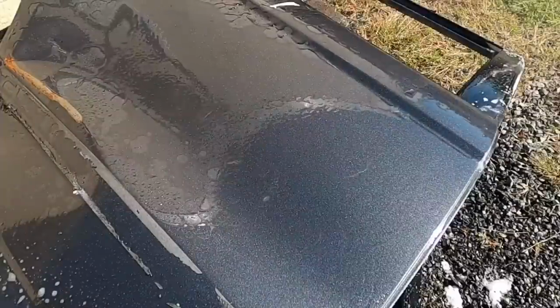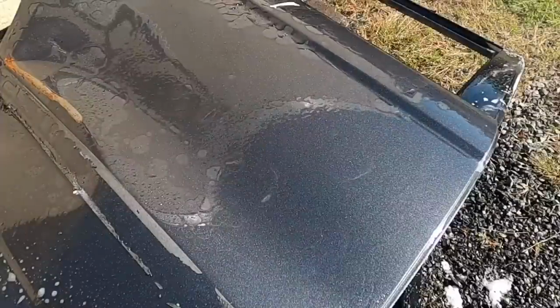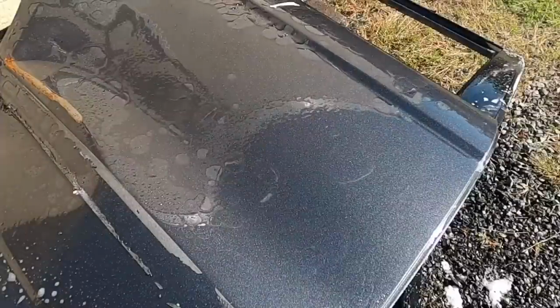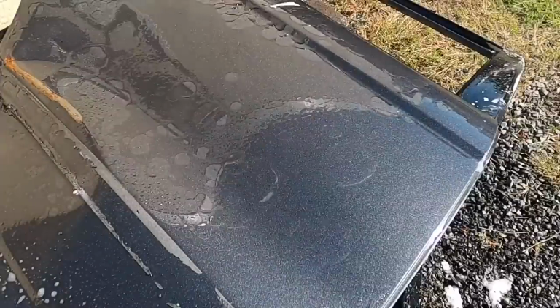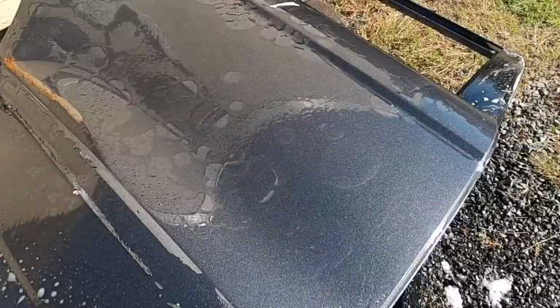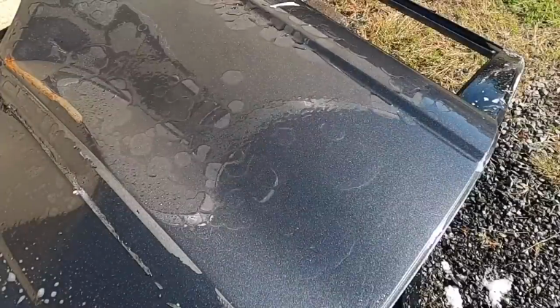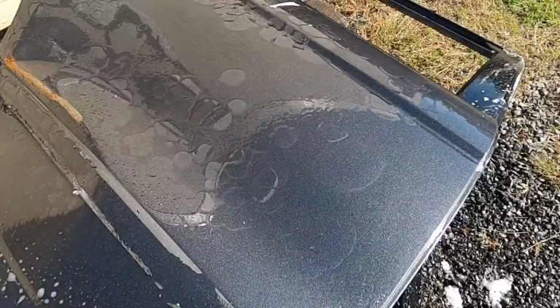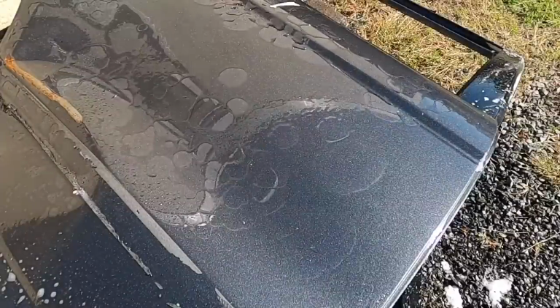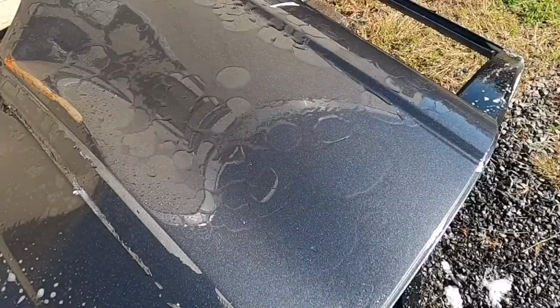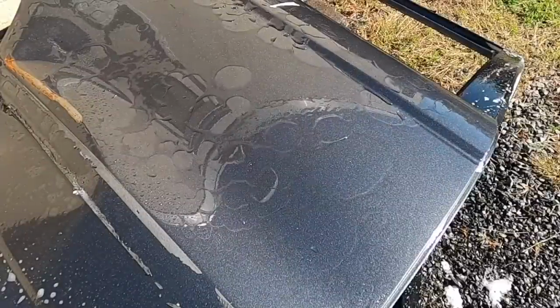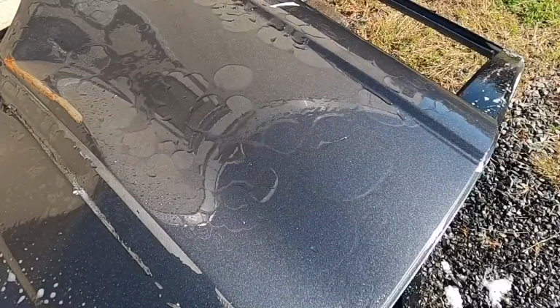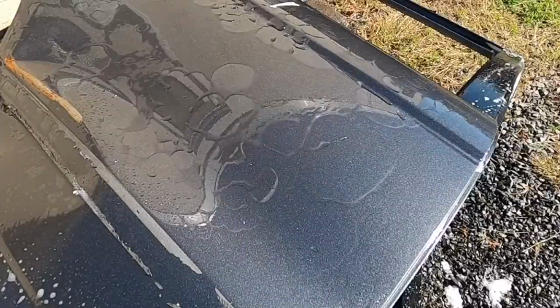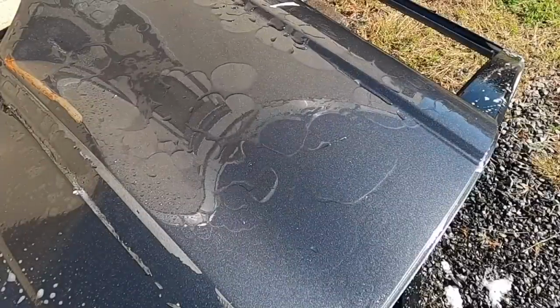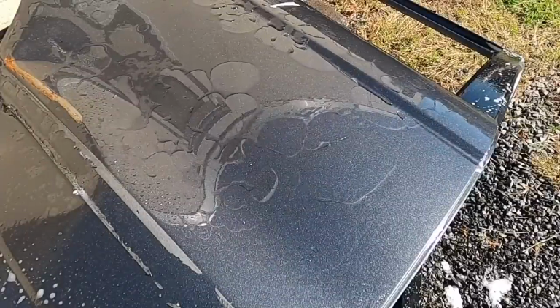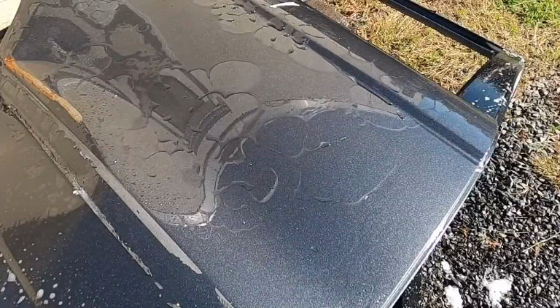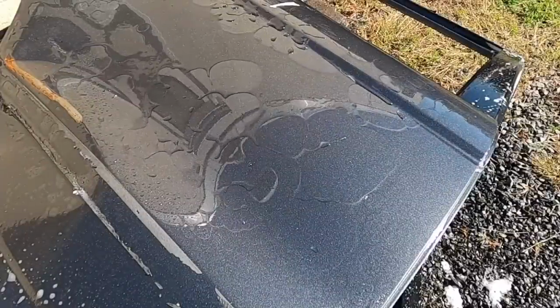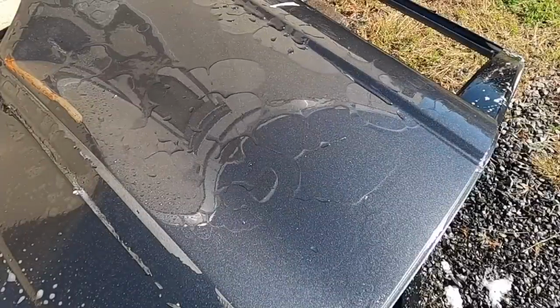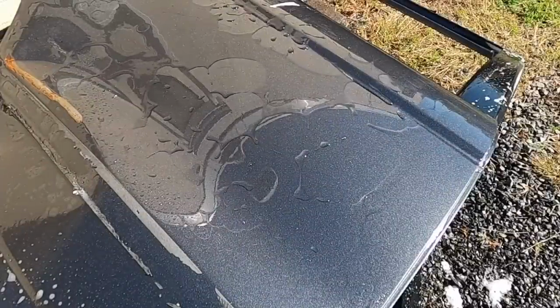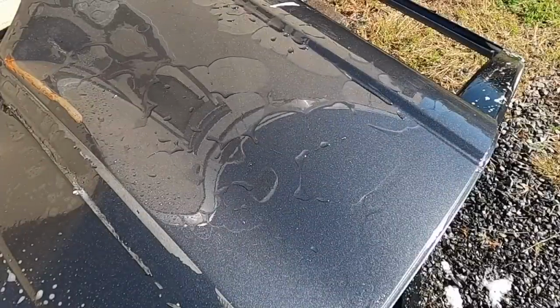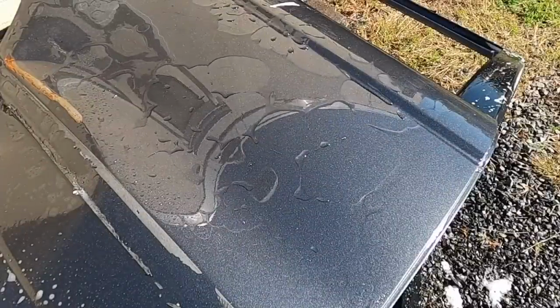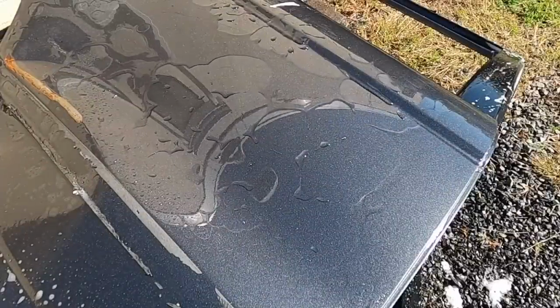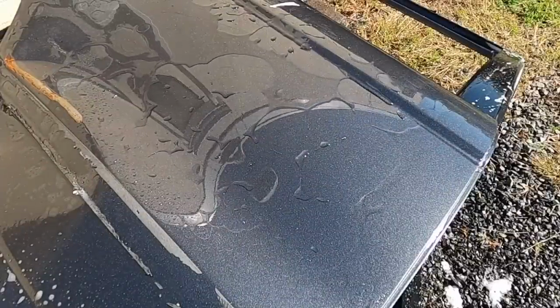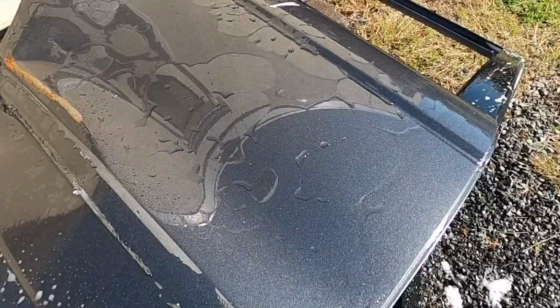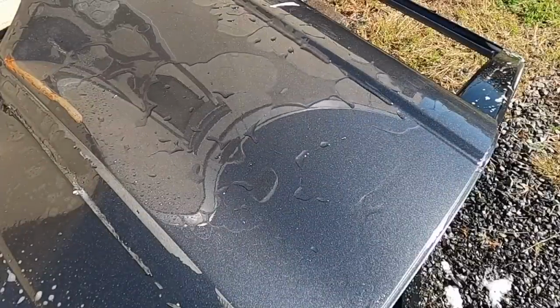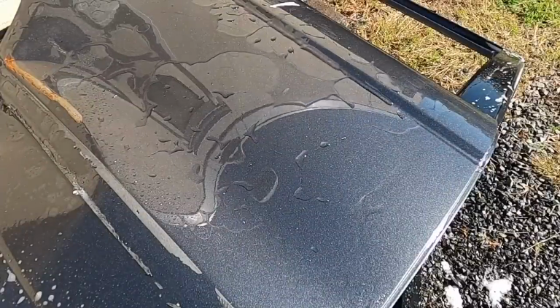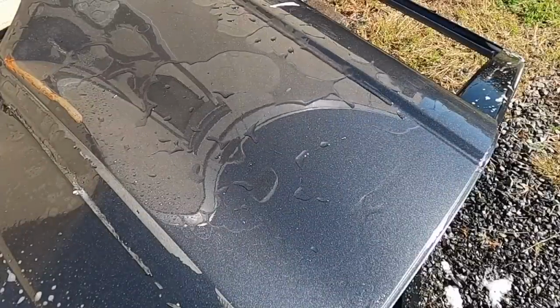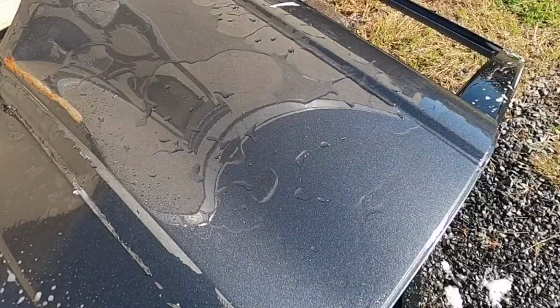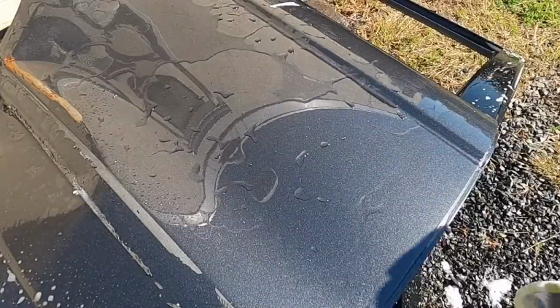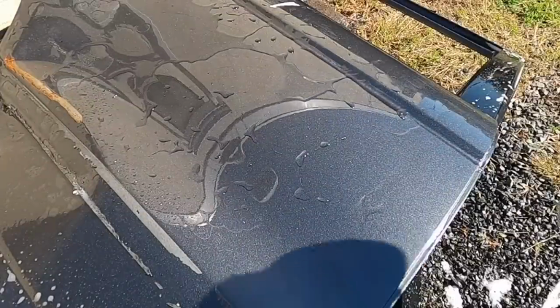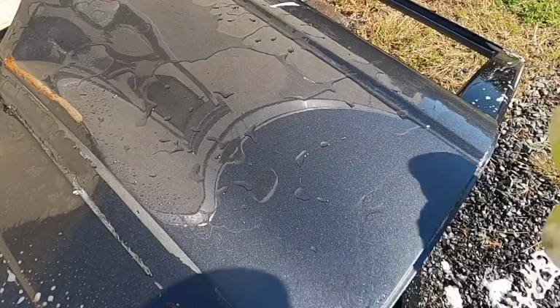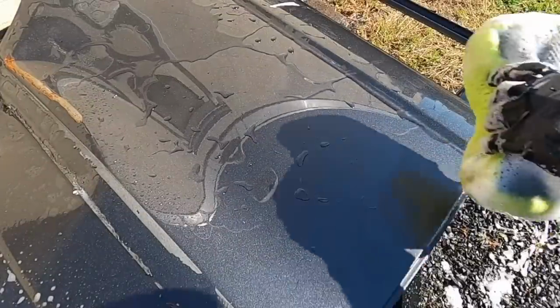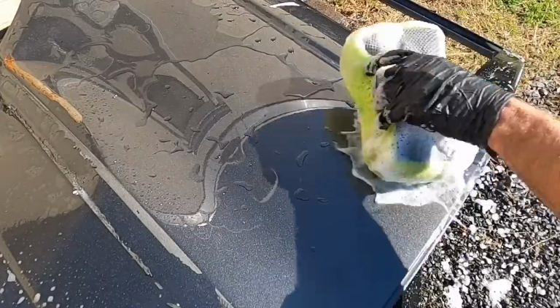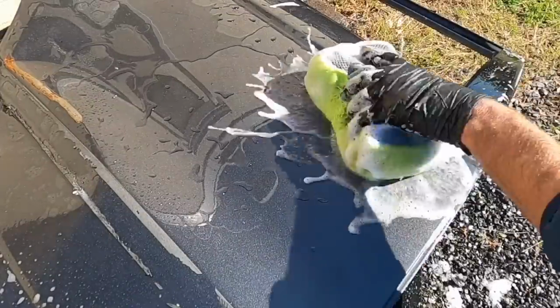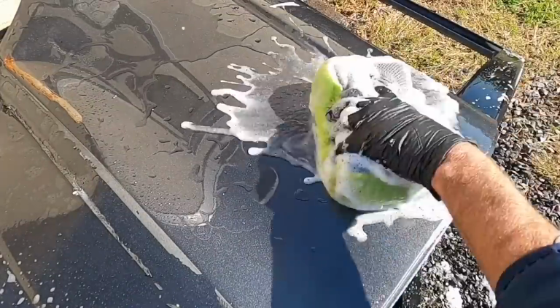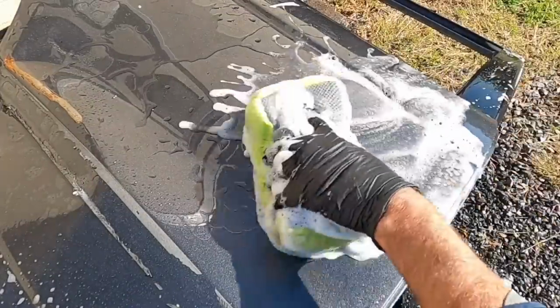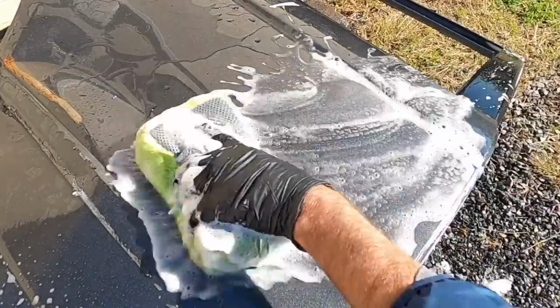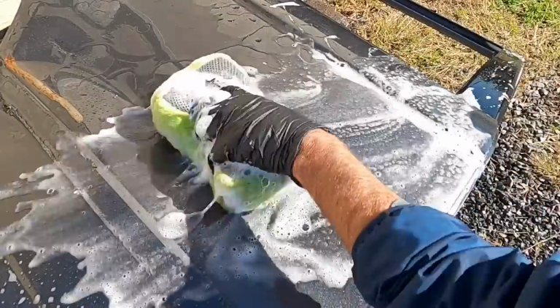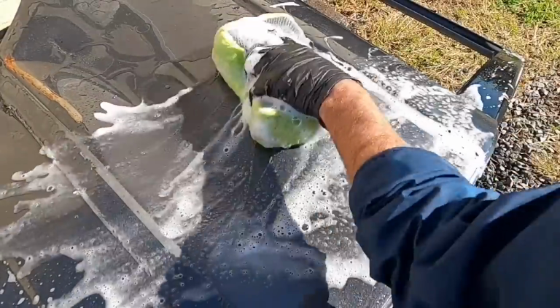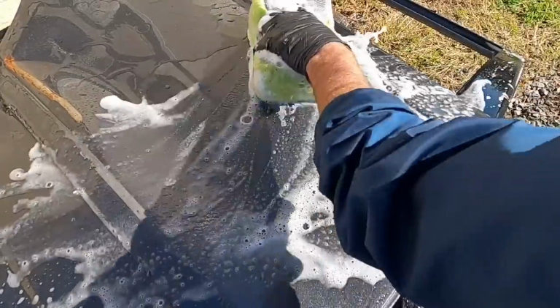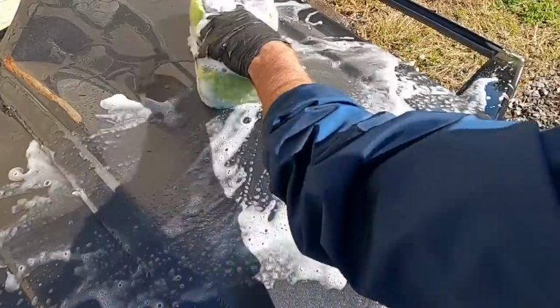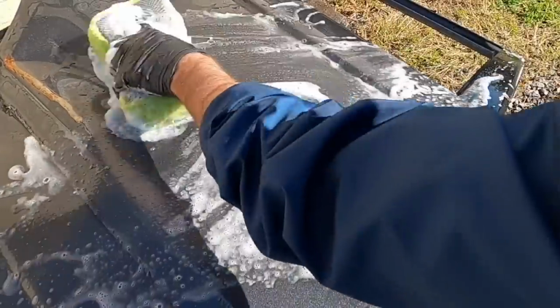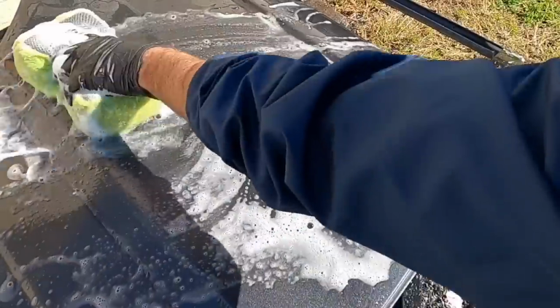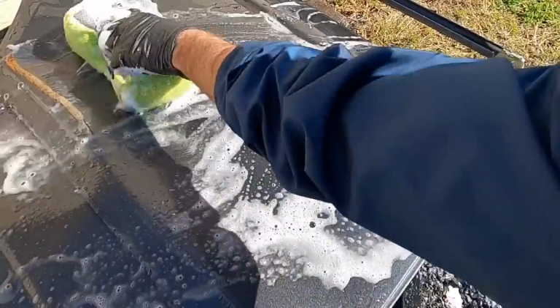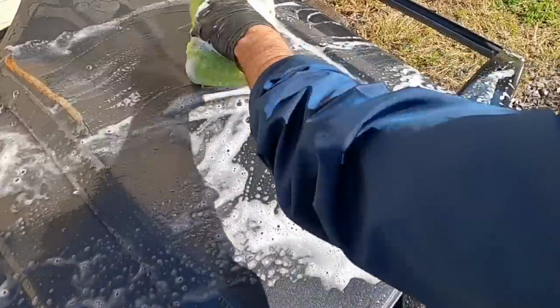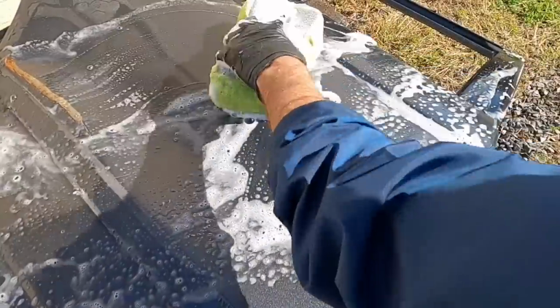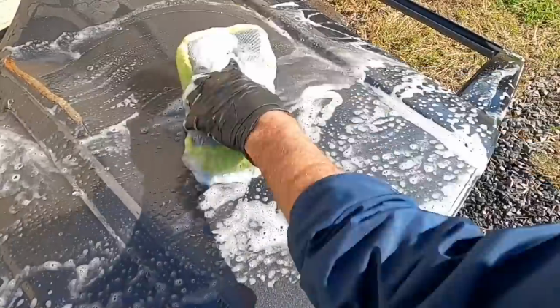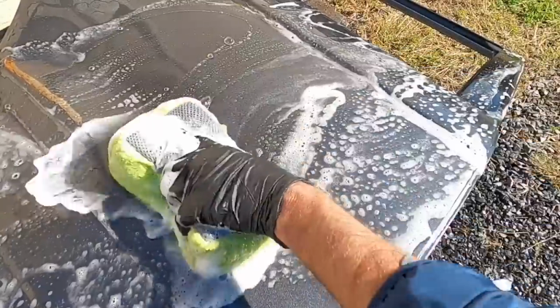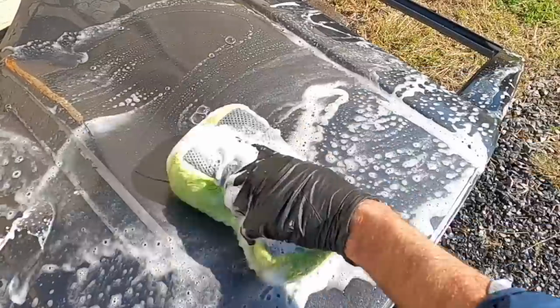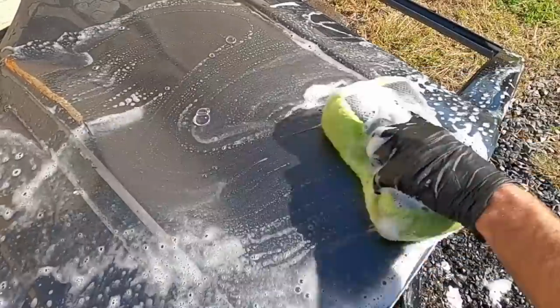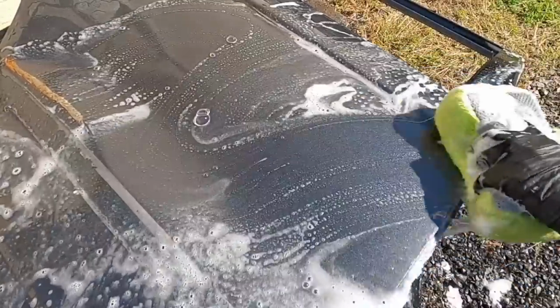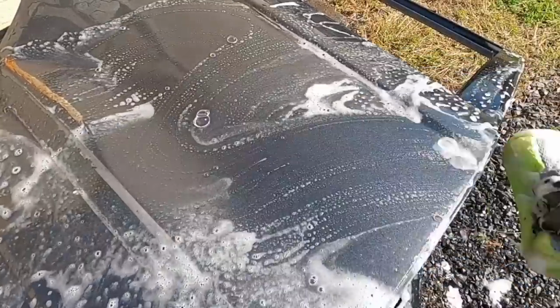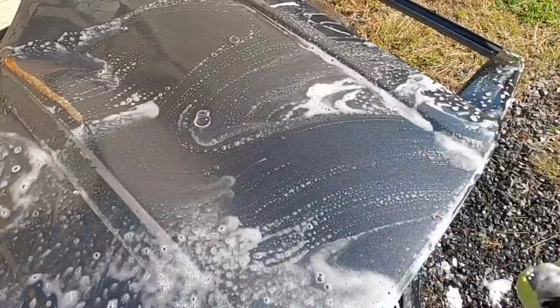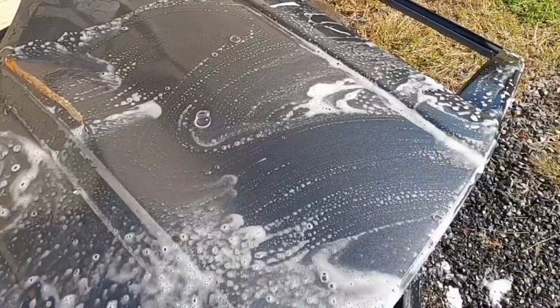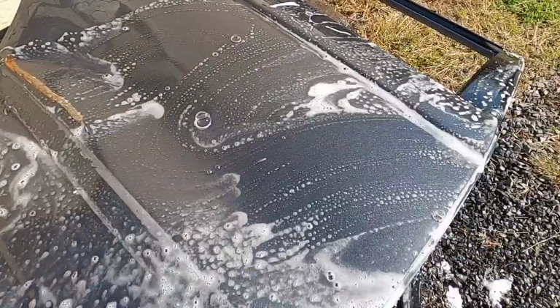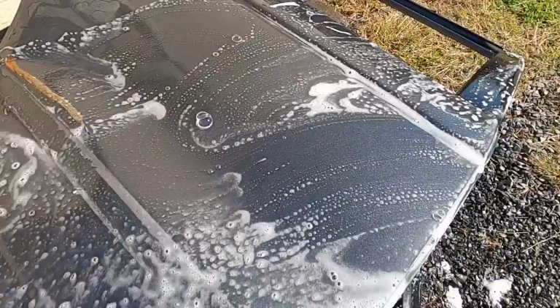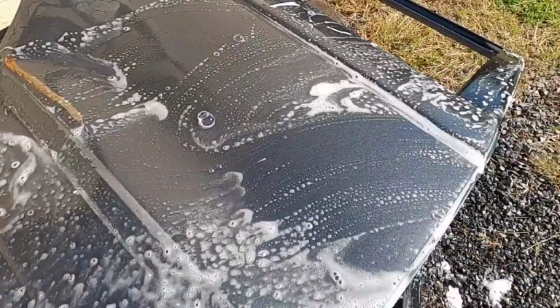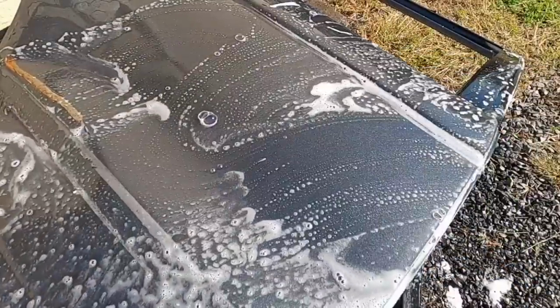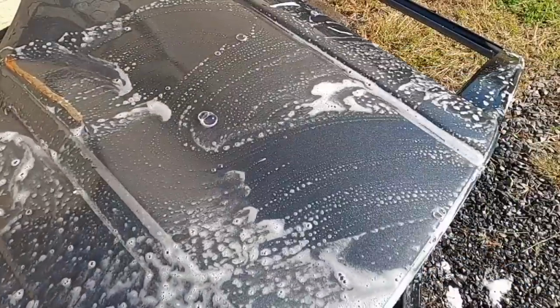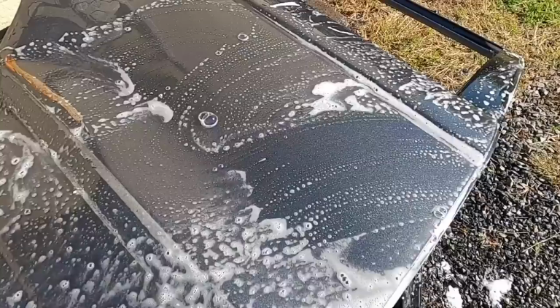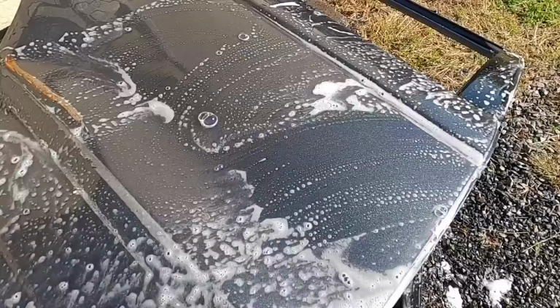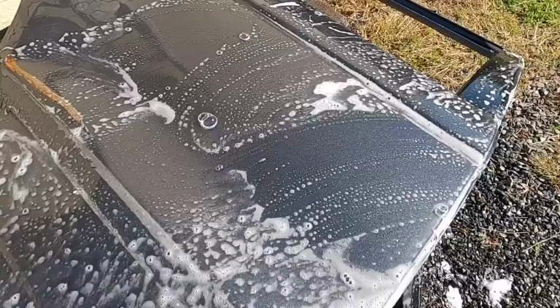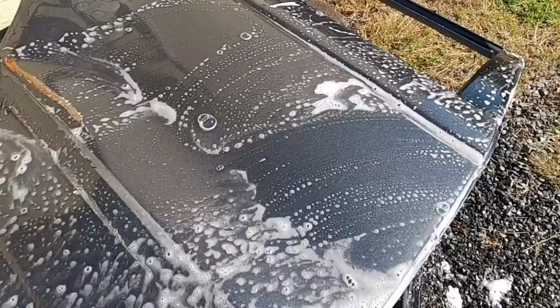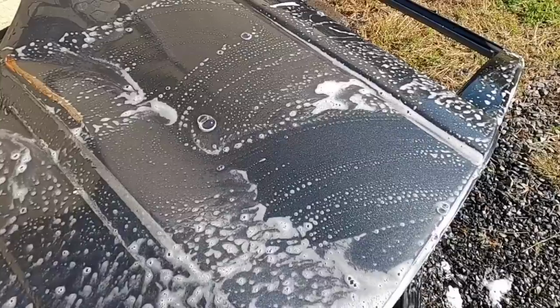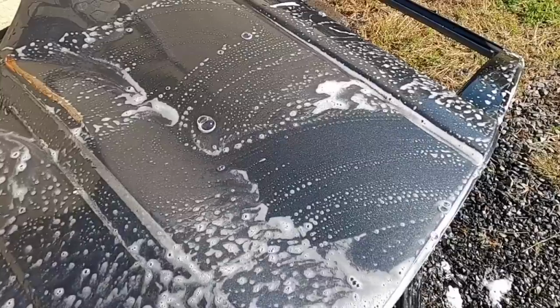Here is where I'll switch to the 9 o'clock position in reference to the panel and continue the wash, so you get a better look at the sheeting action.